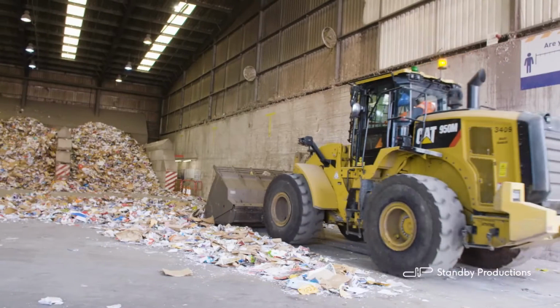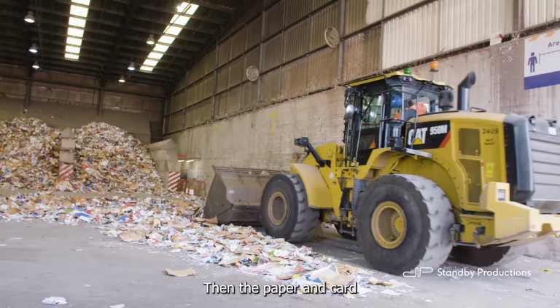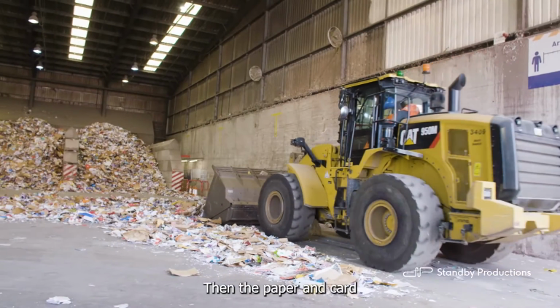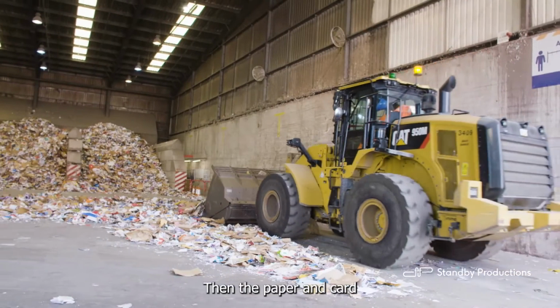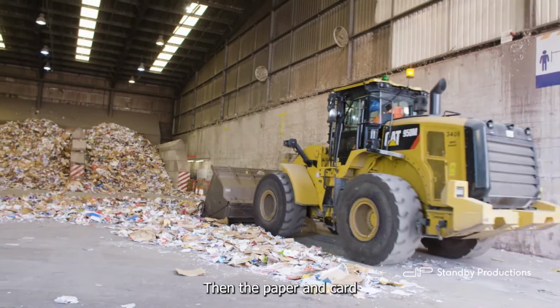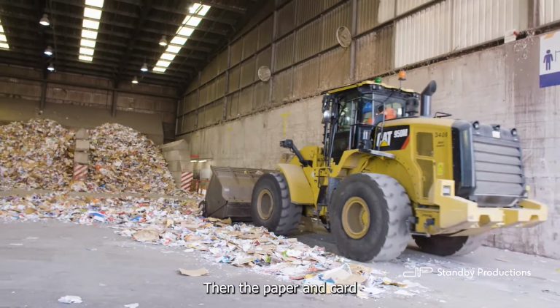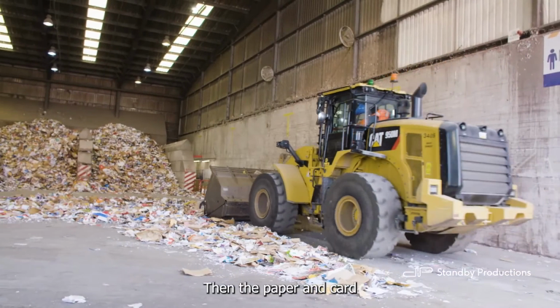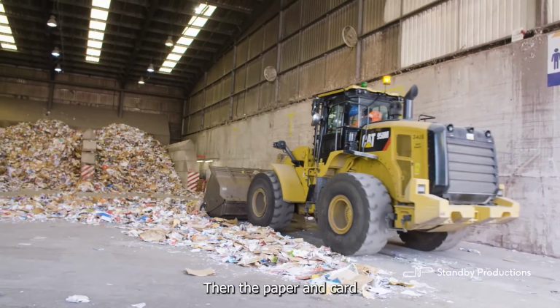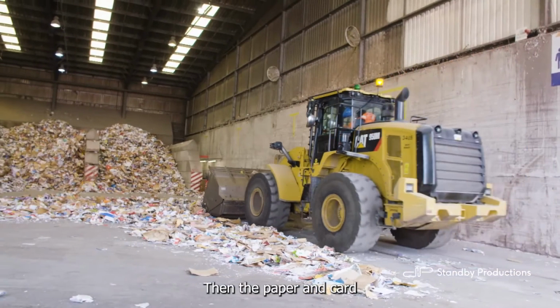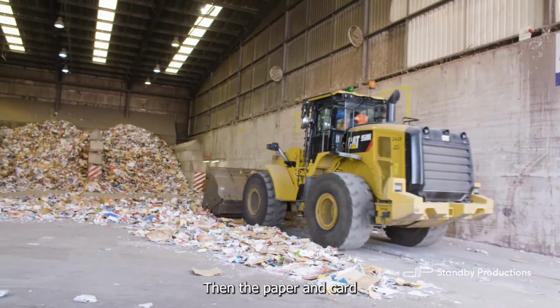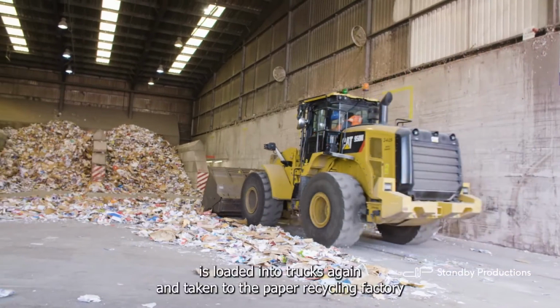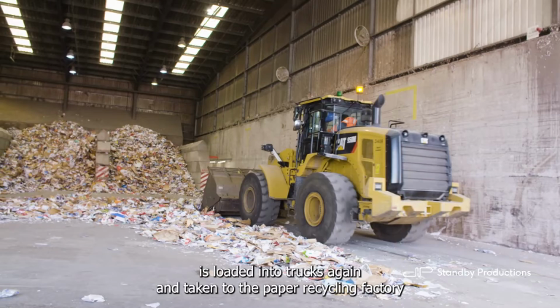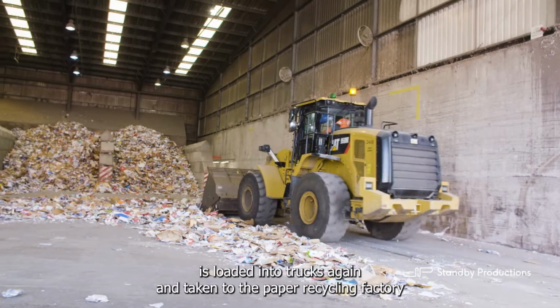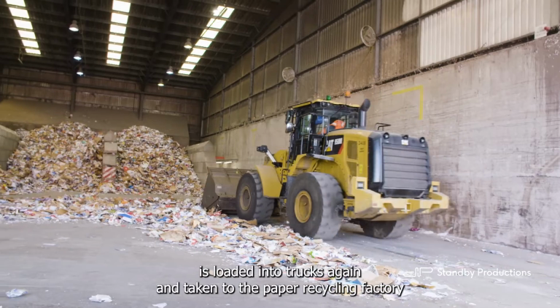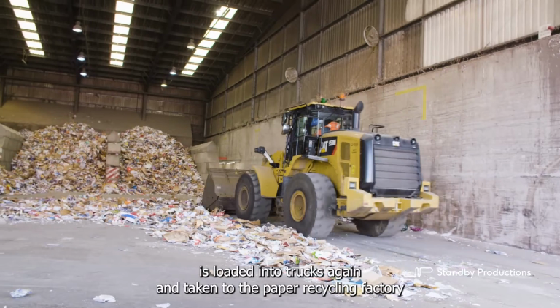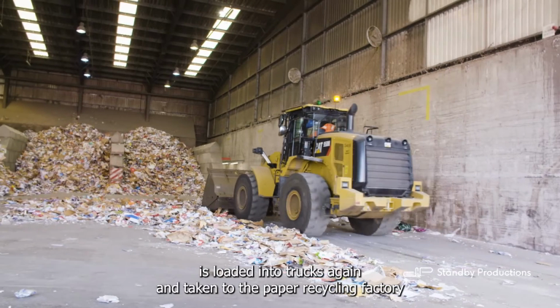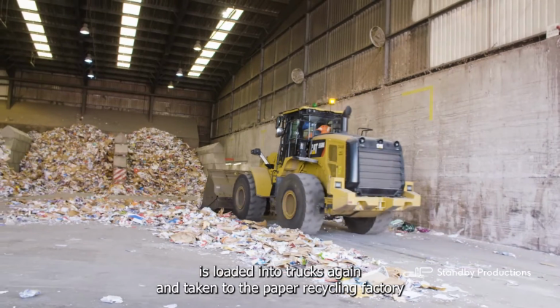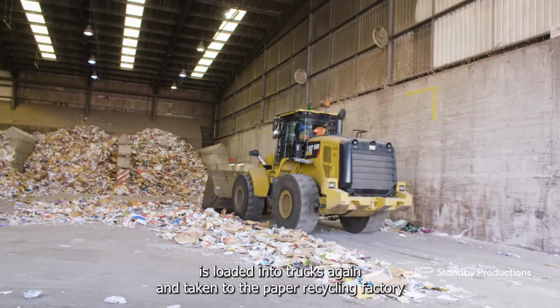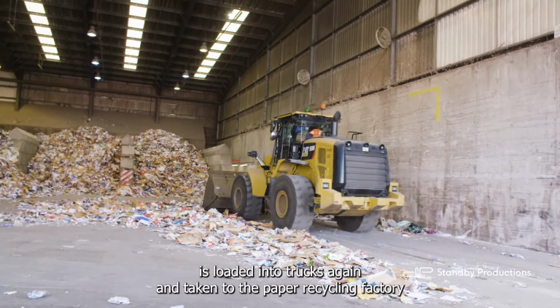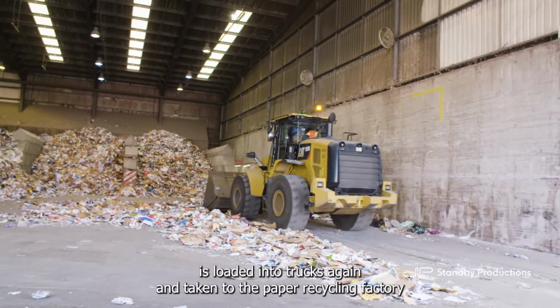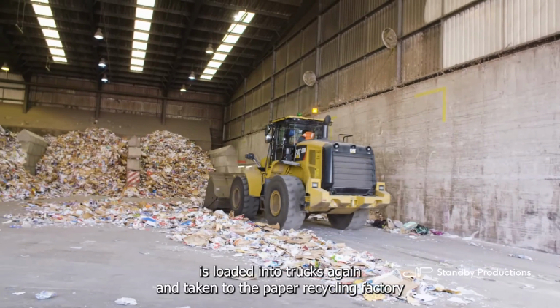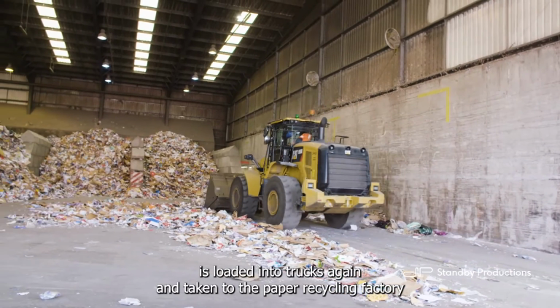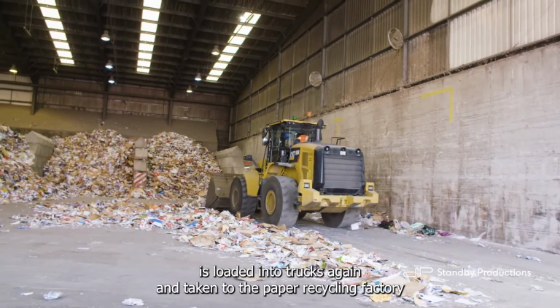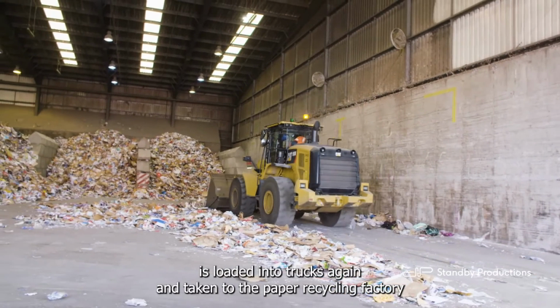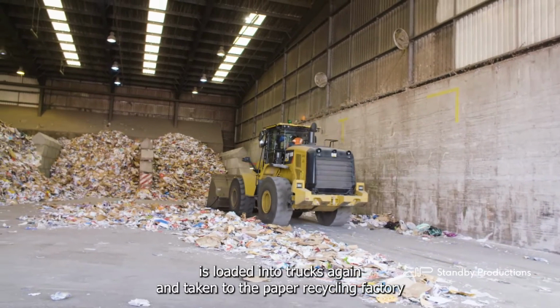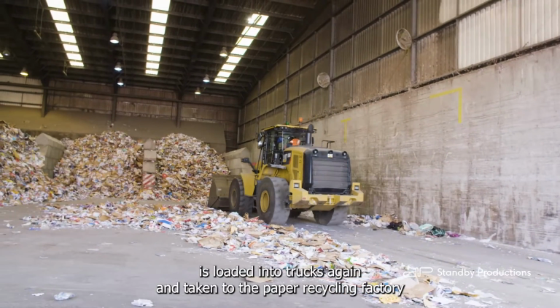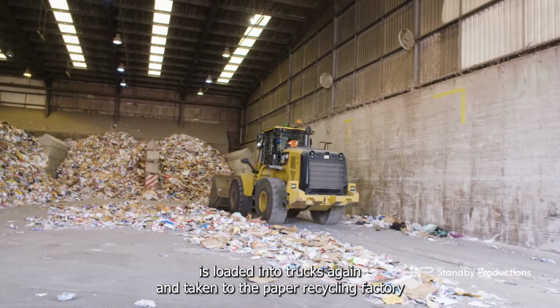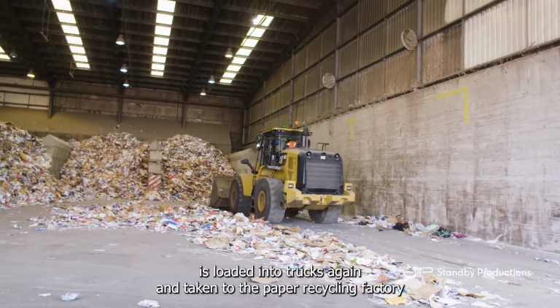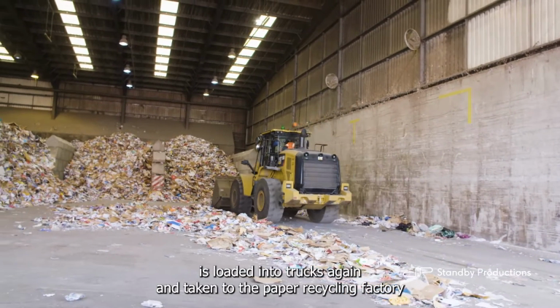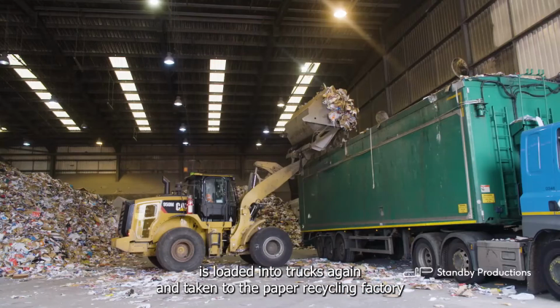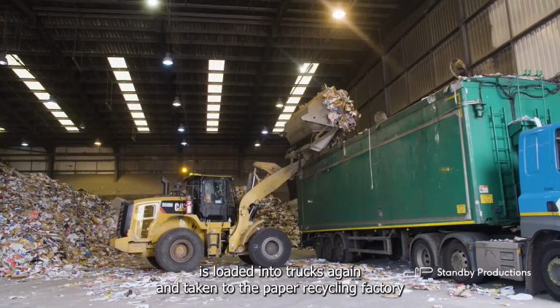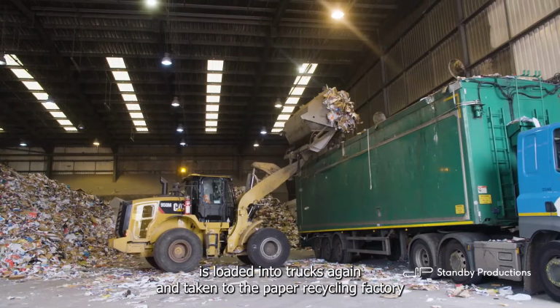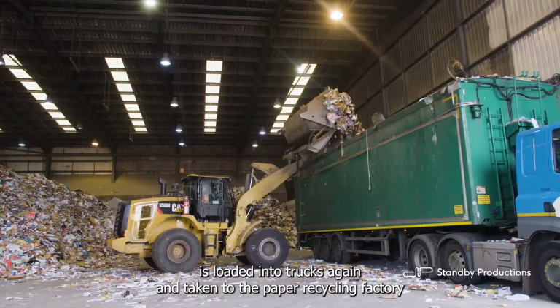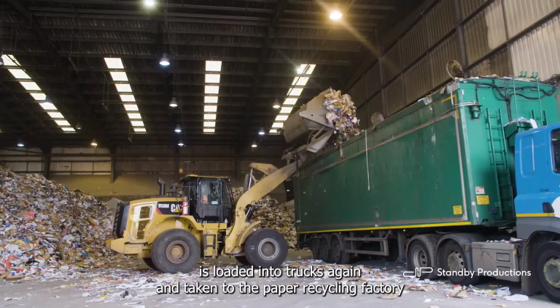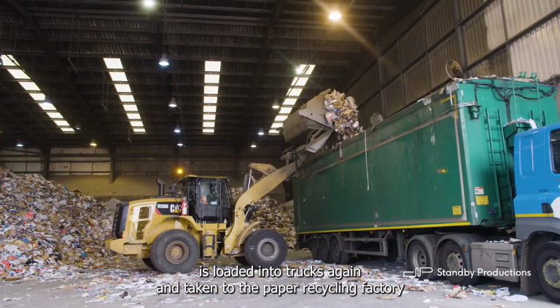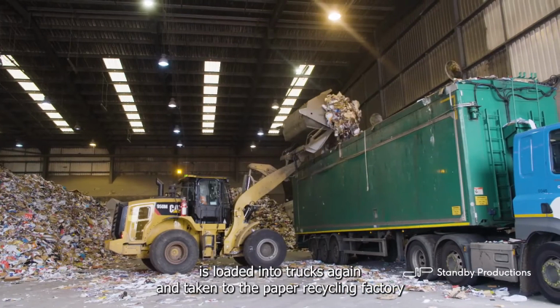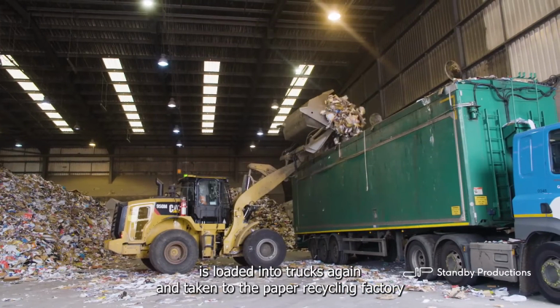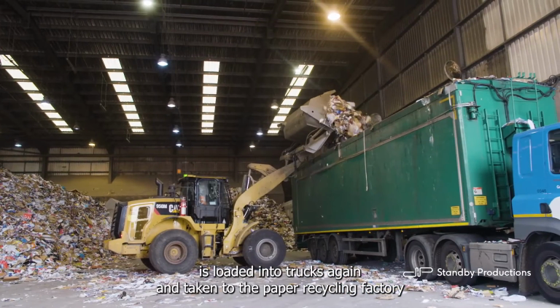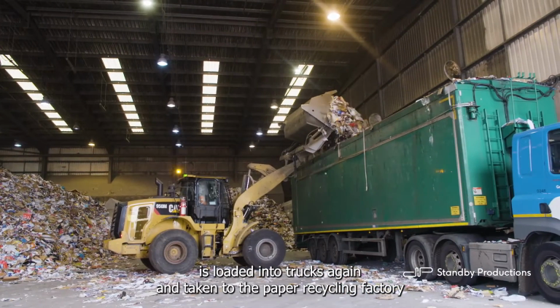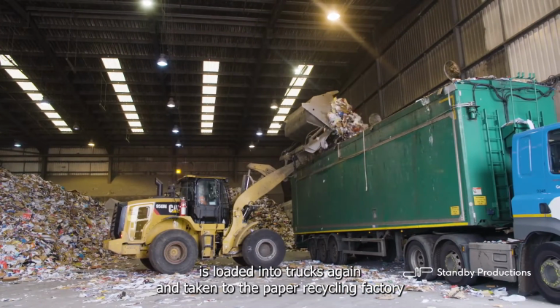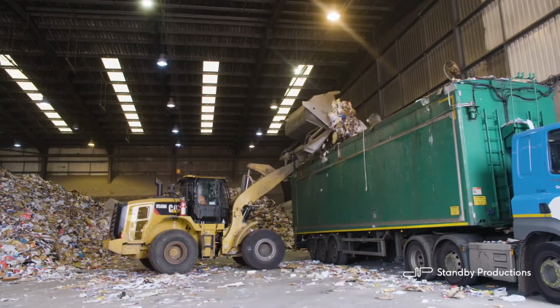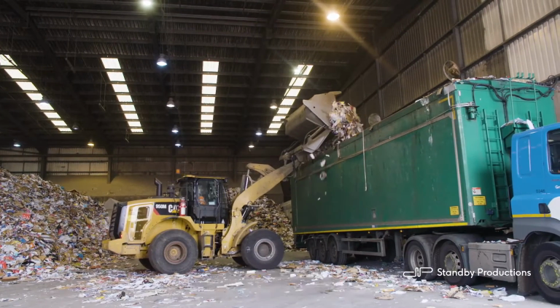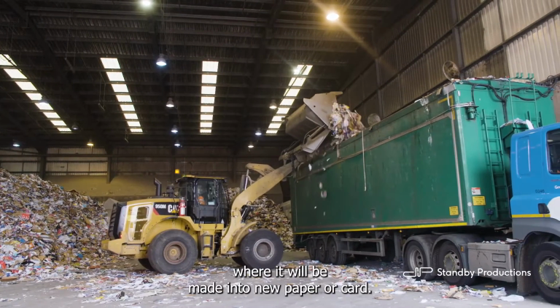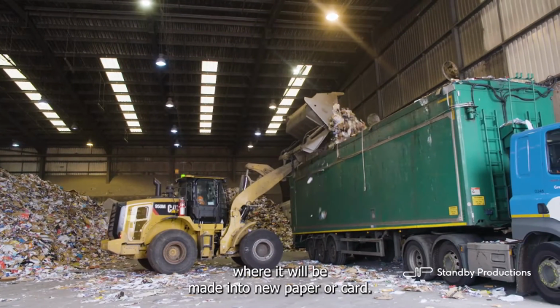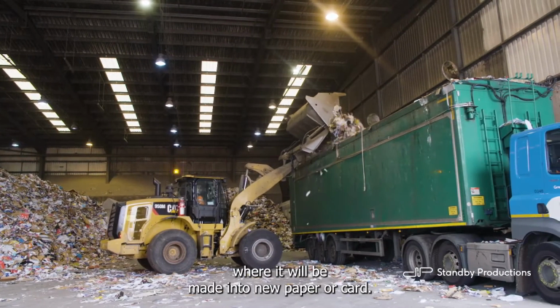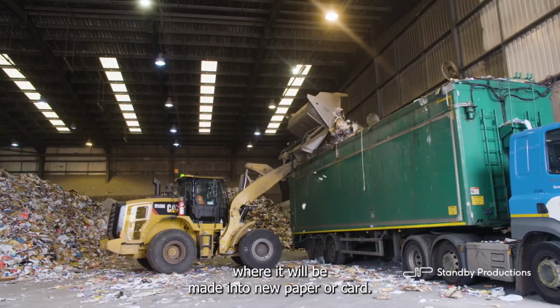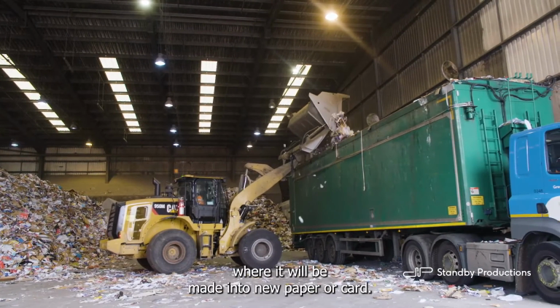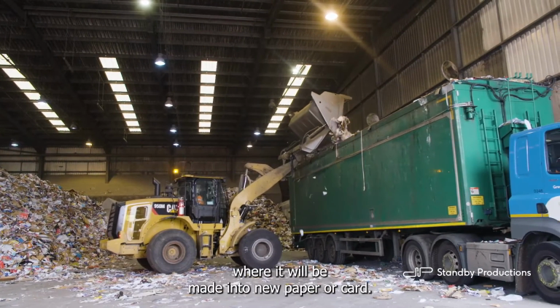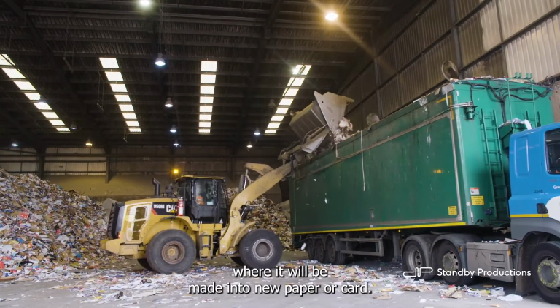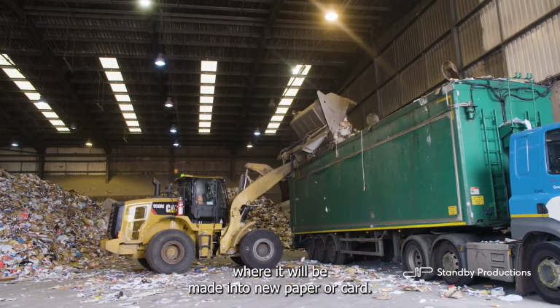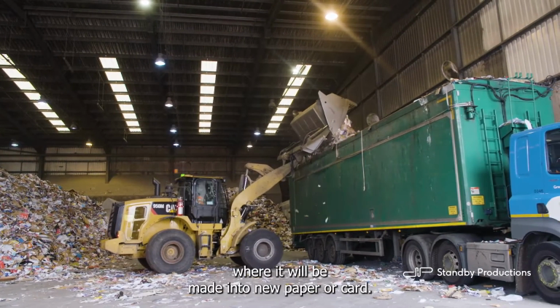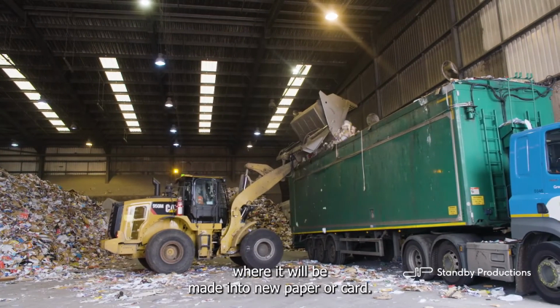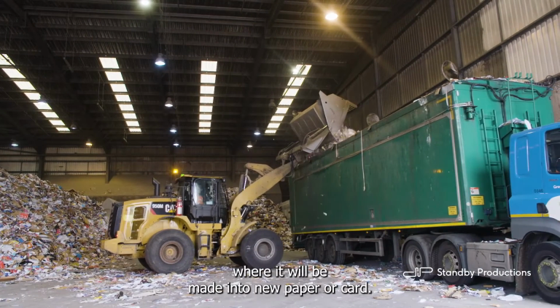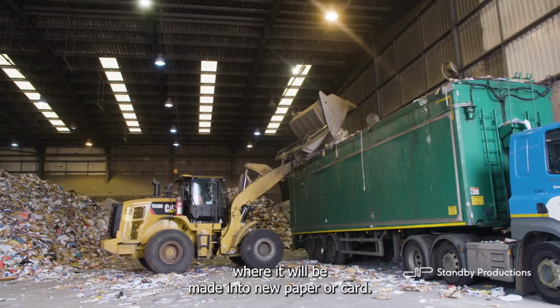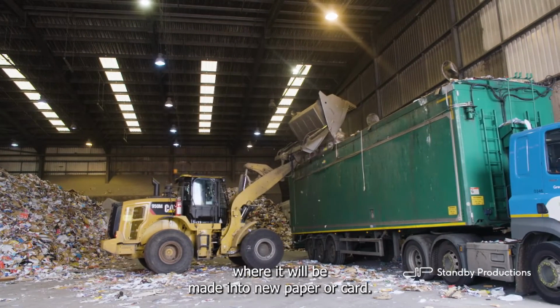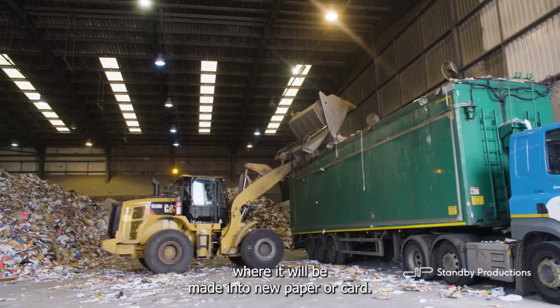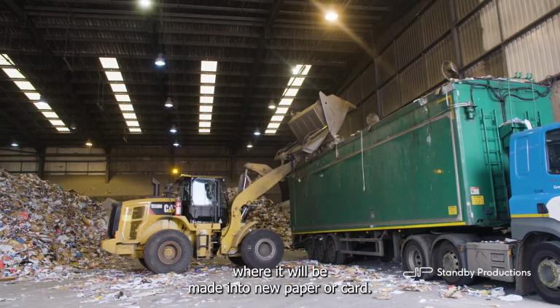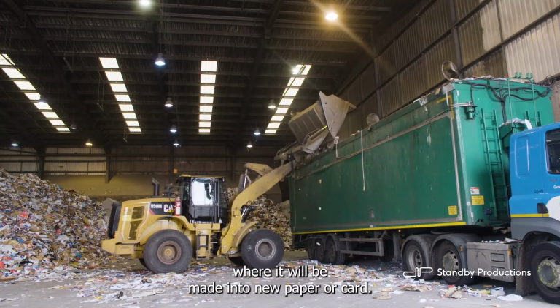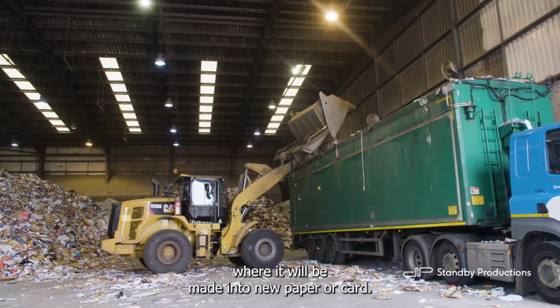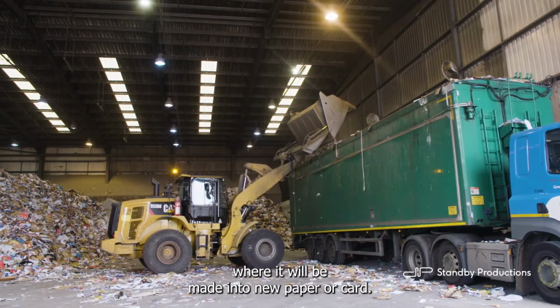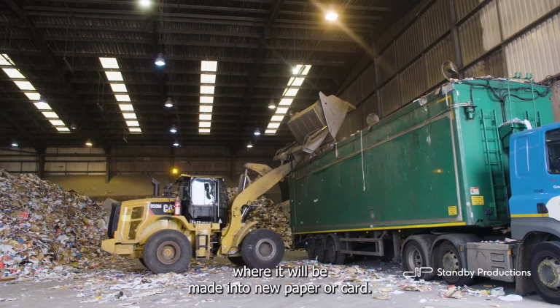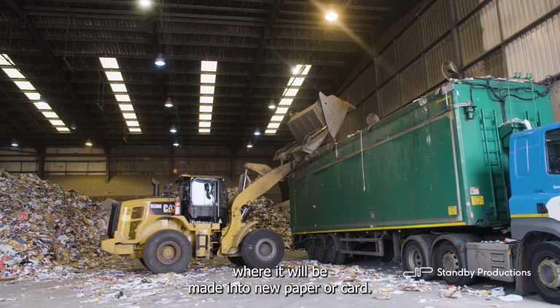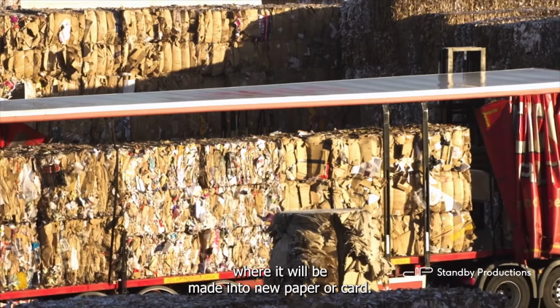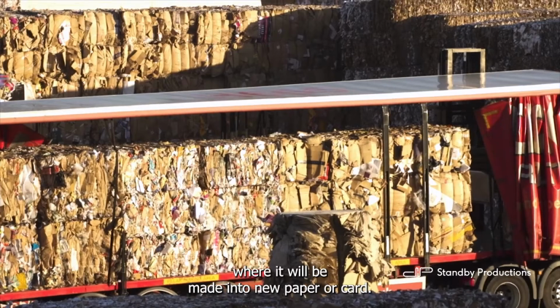Then, the paper and card is loaded into trucks again and taken to the paper recycling factory, where it will be made into new paper or card.